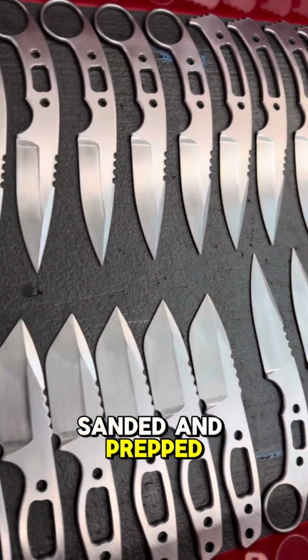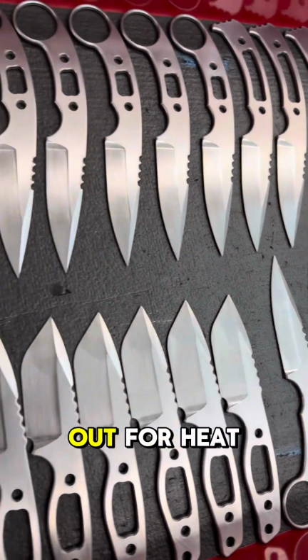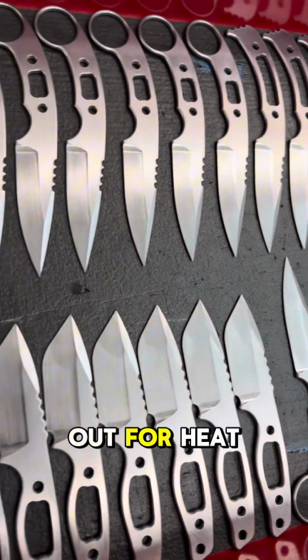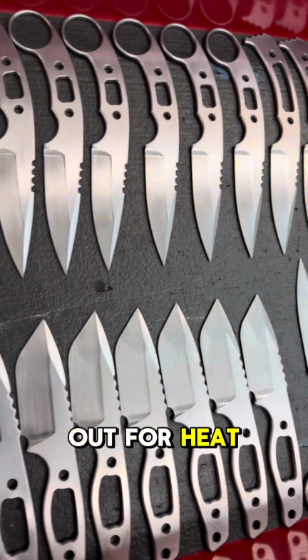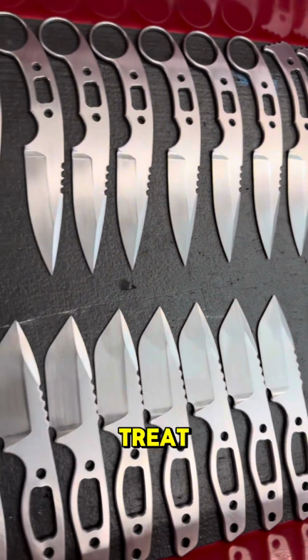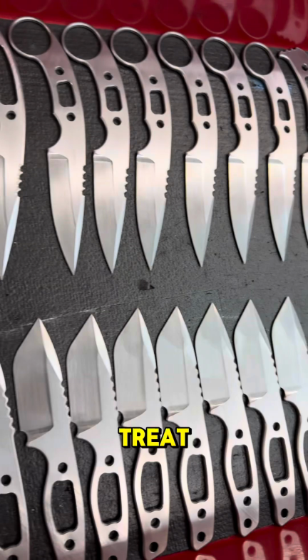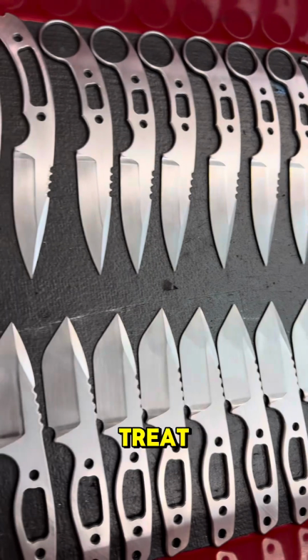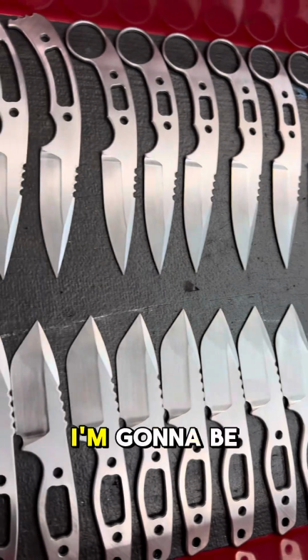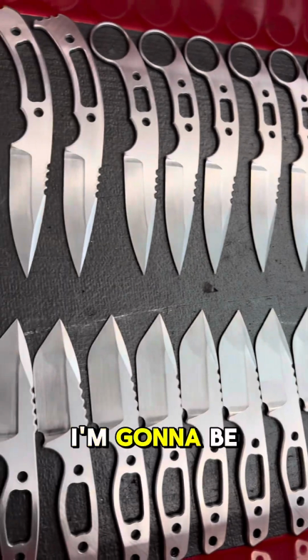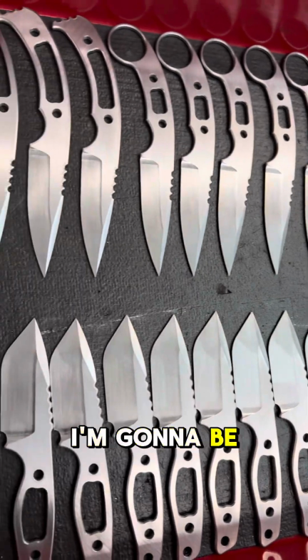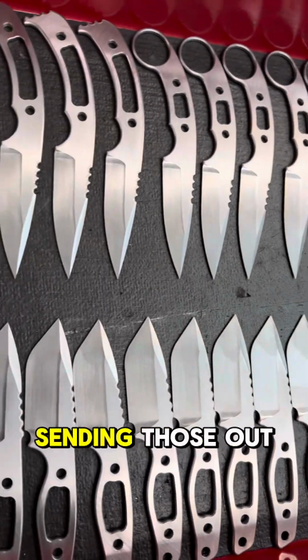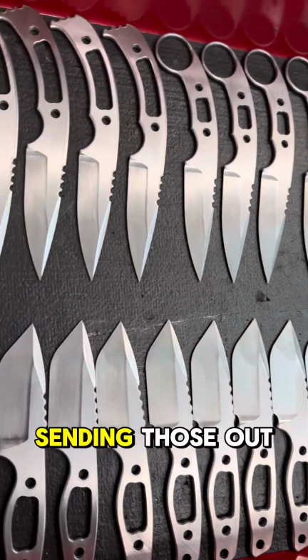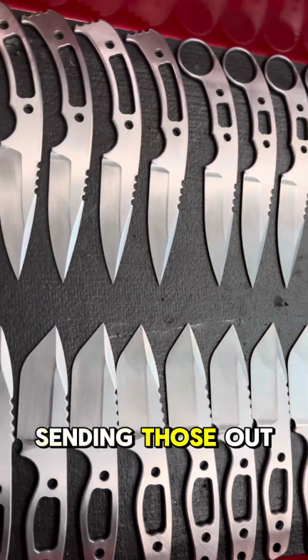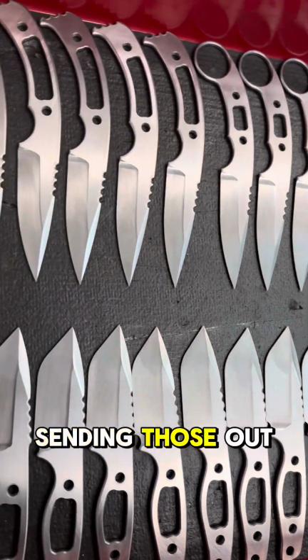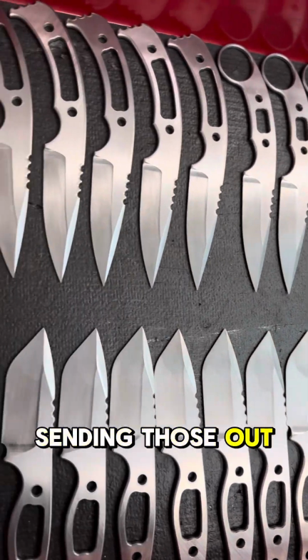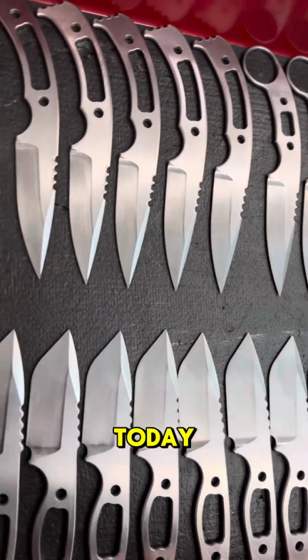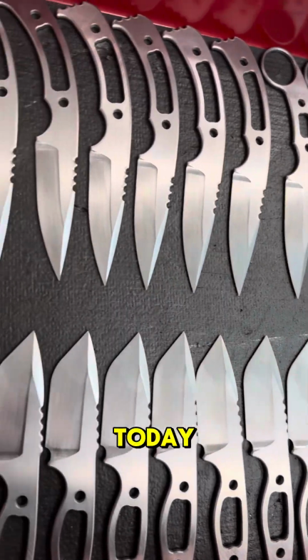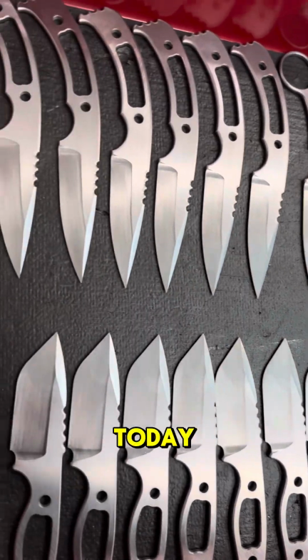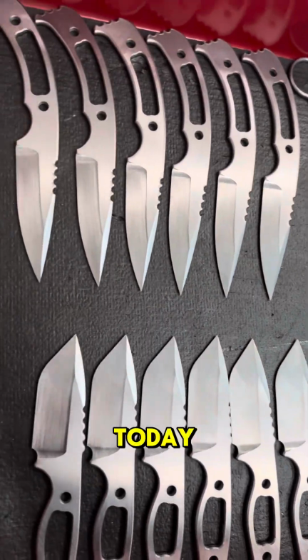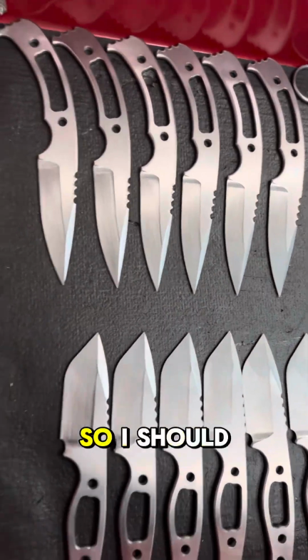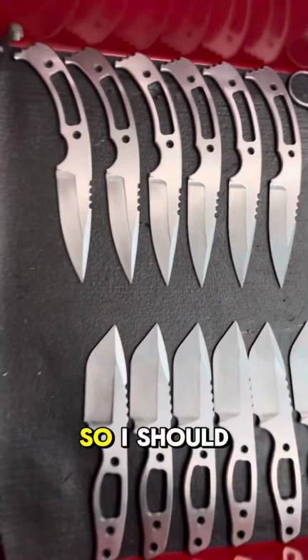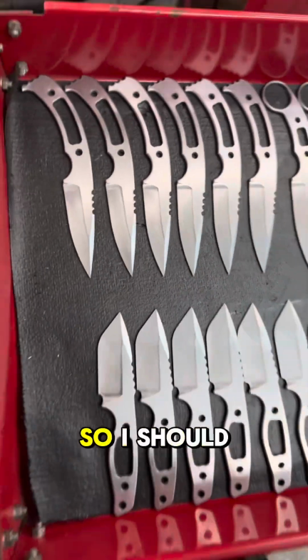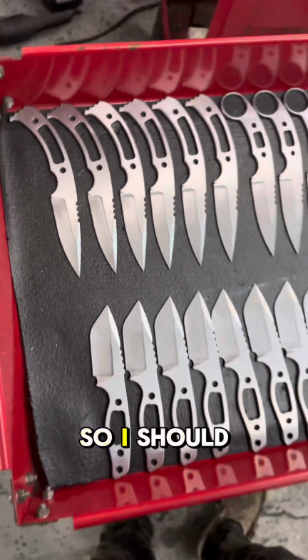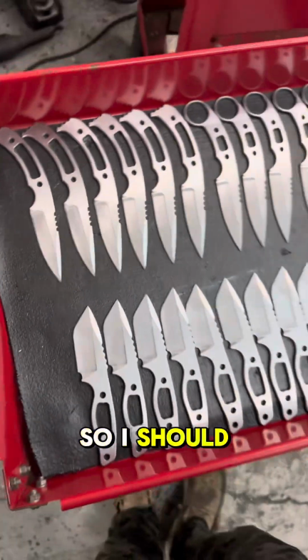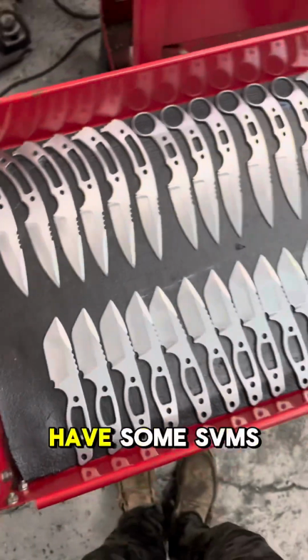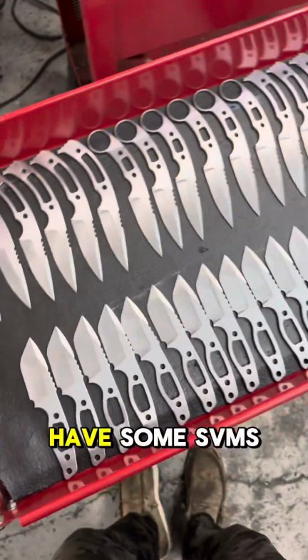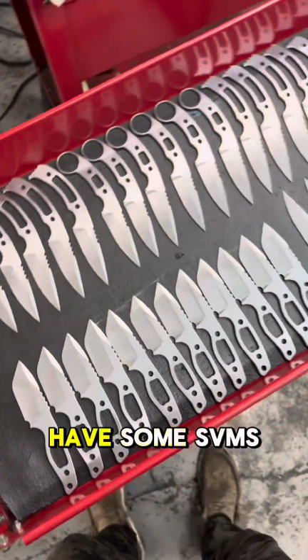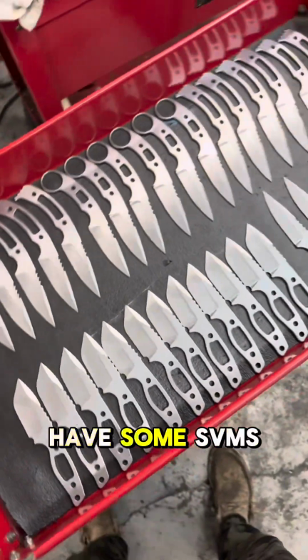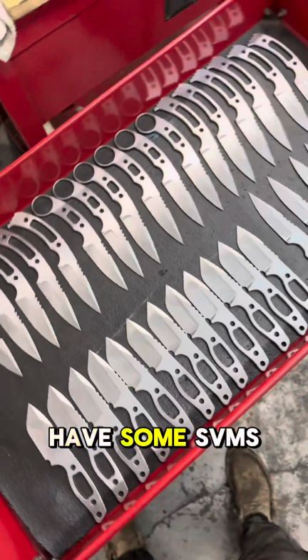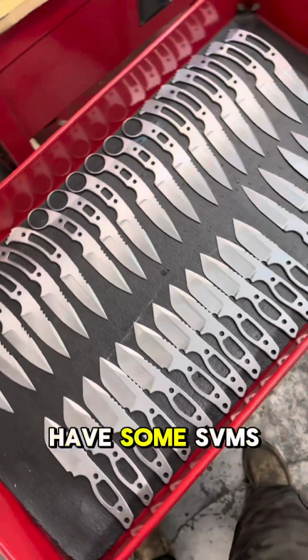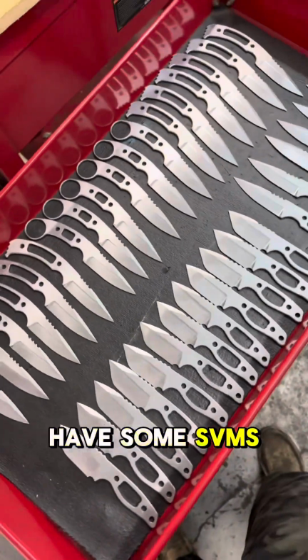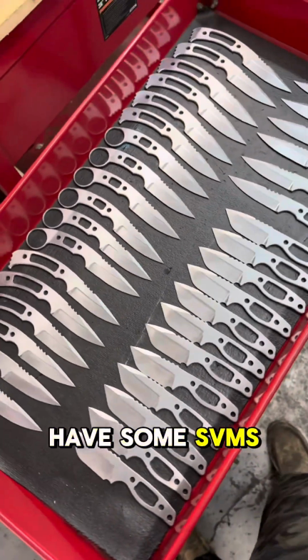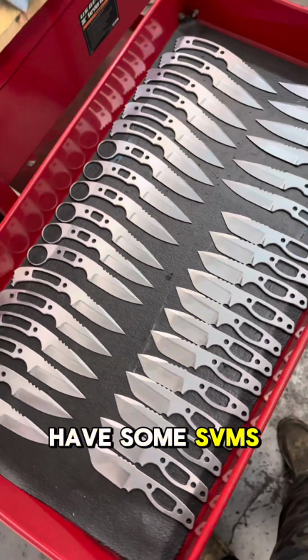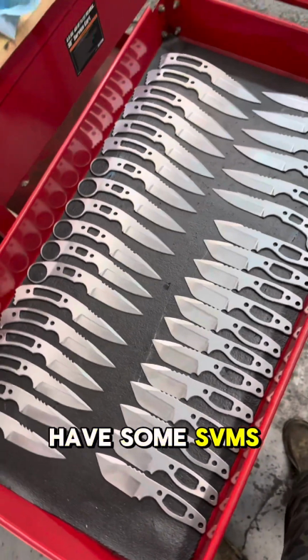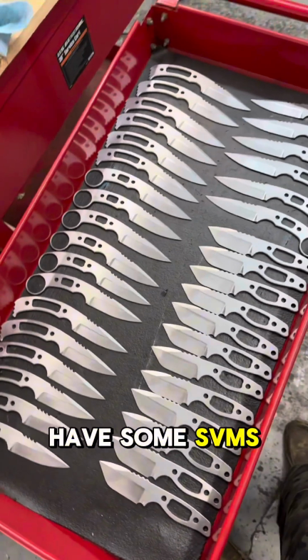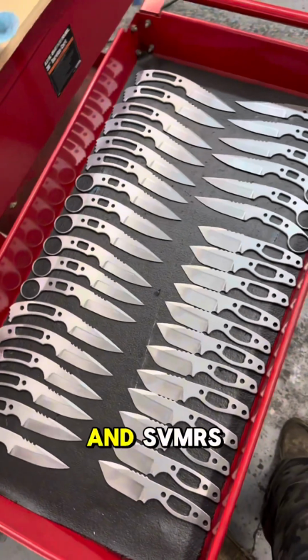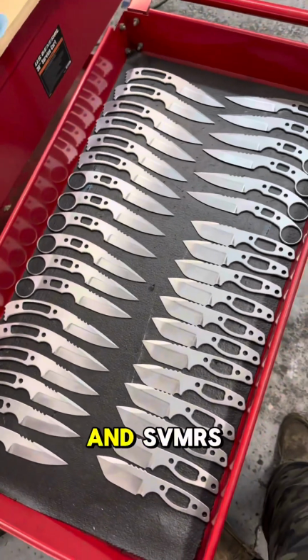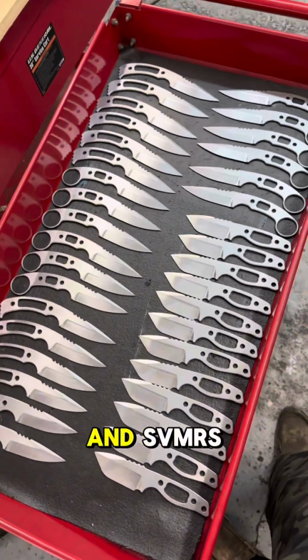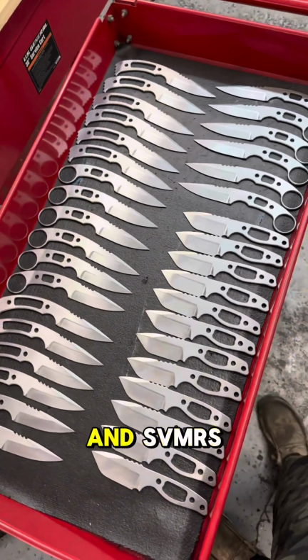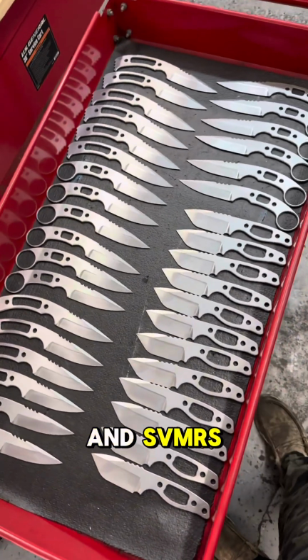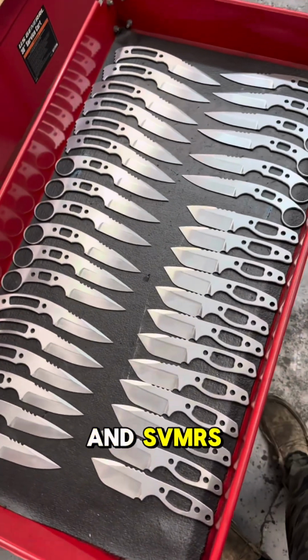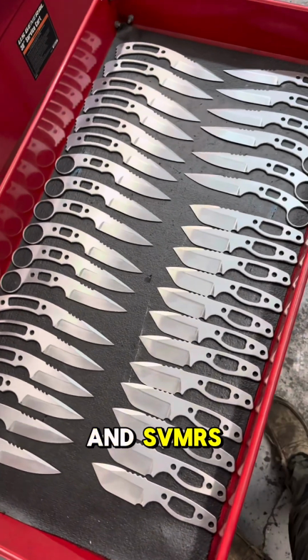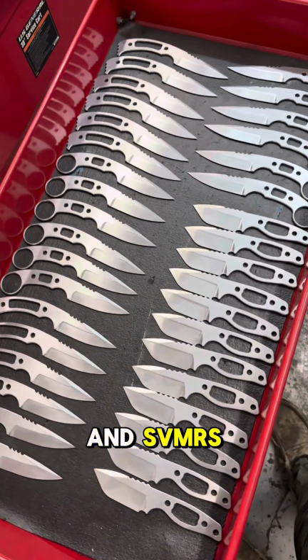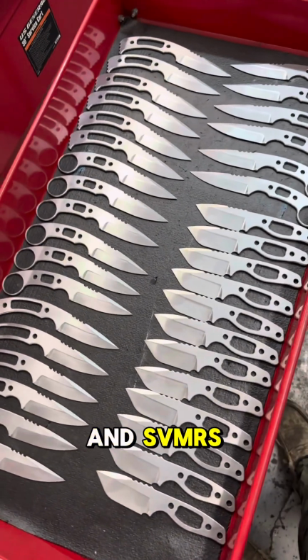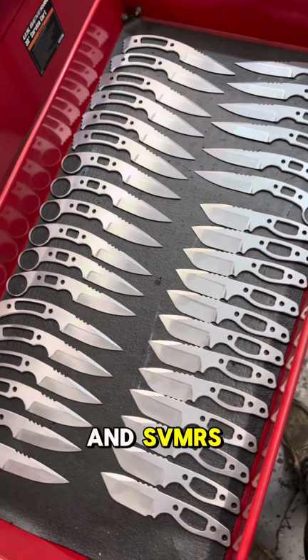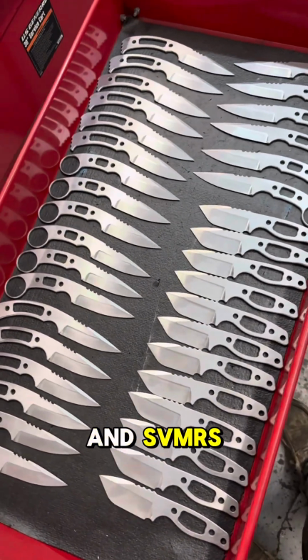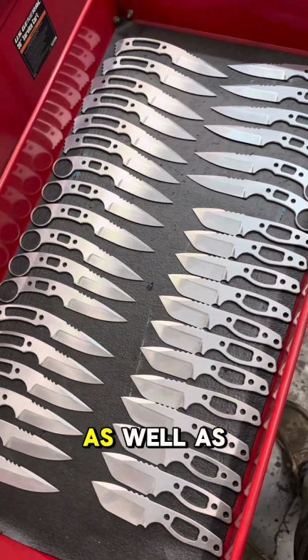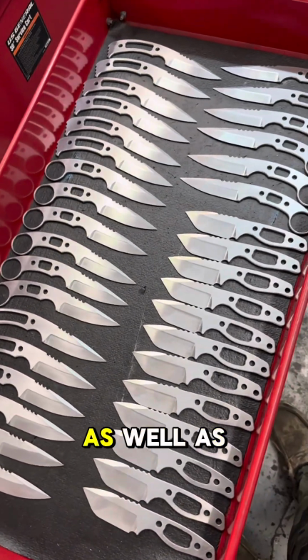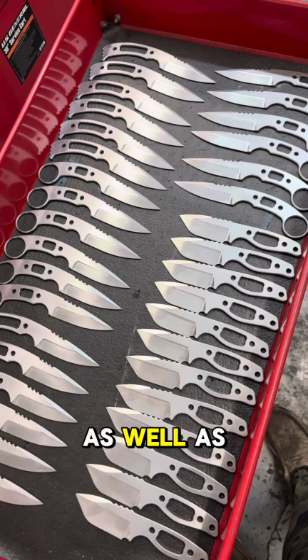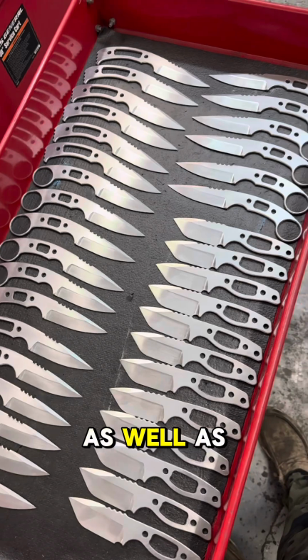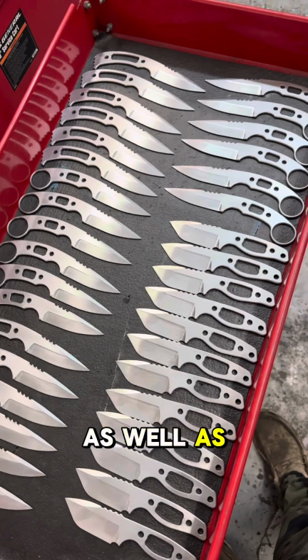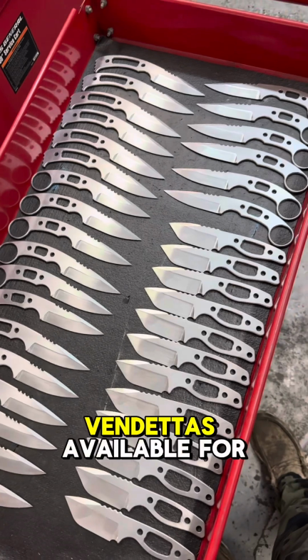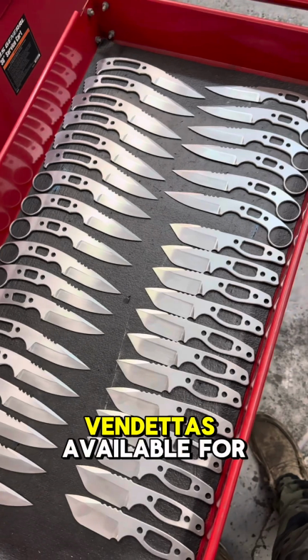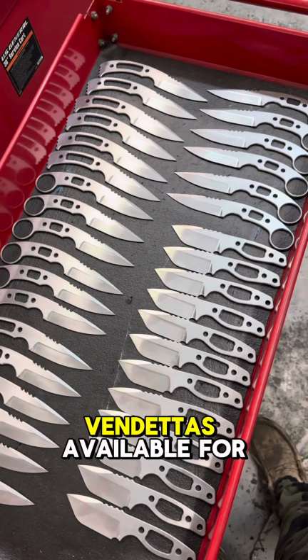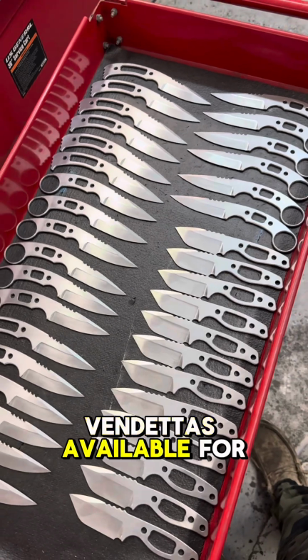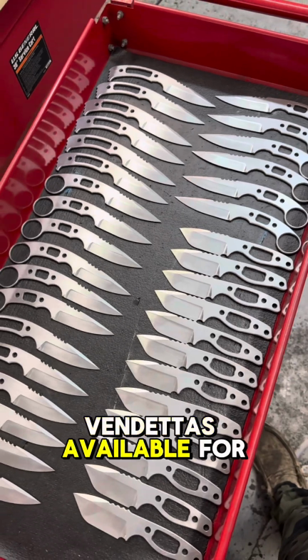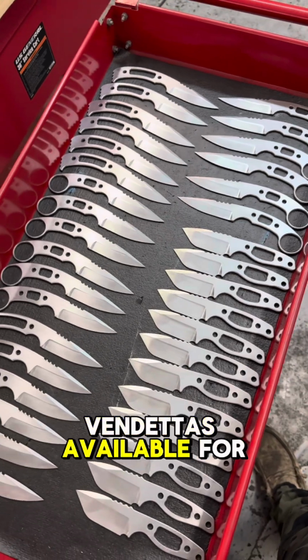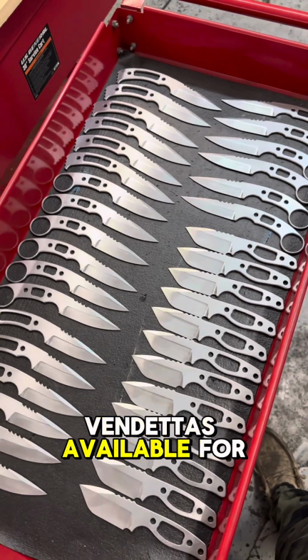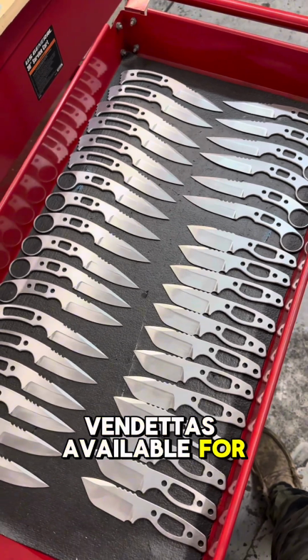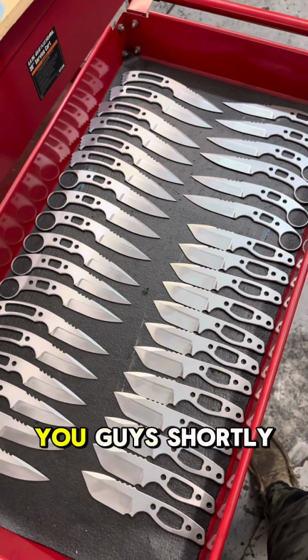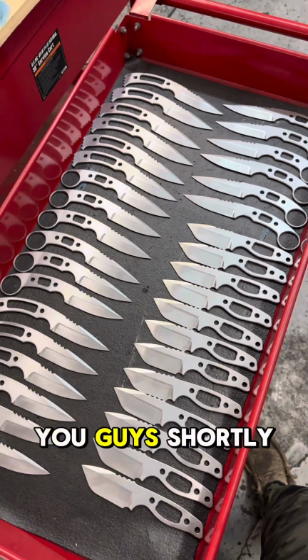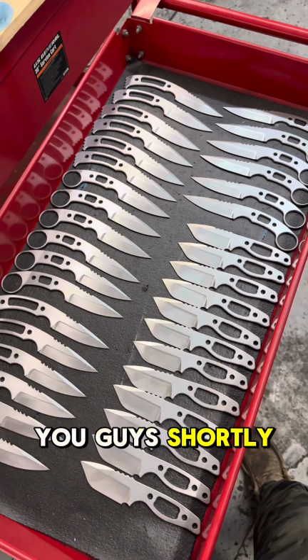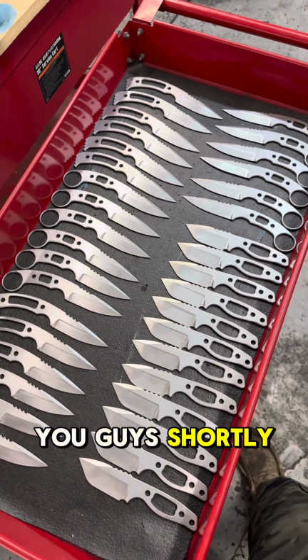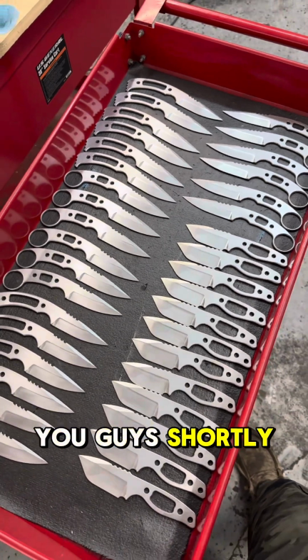I also got all of these ones sanded and prepped out for heat treat — I'm going to be sending those out today. So I should have some SVMs and SVMRs as well as Vendettas available for you guys shortly.